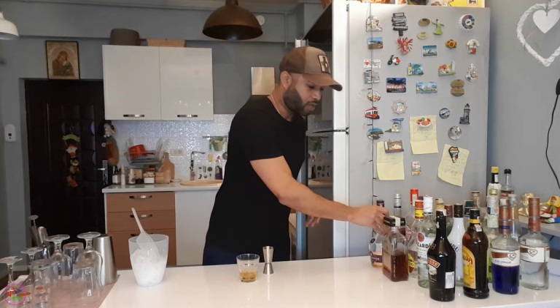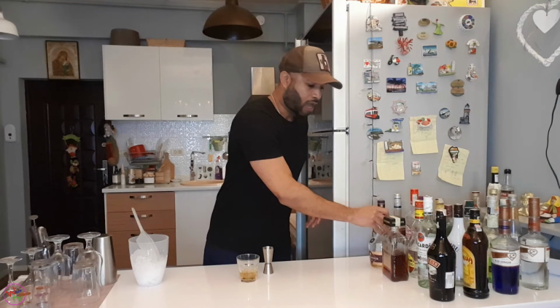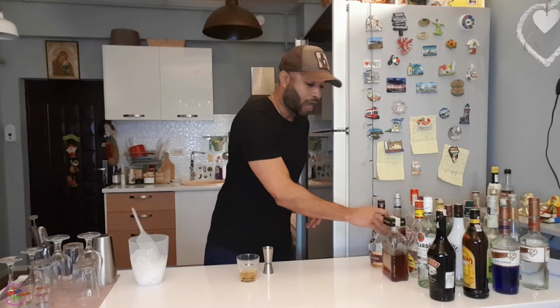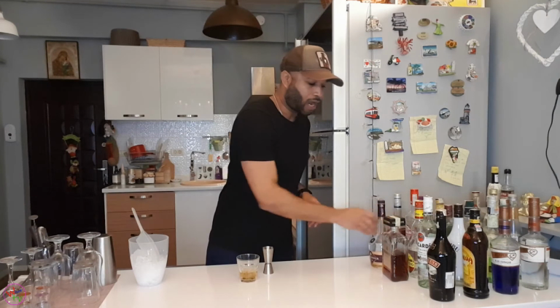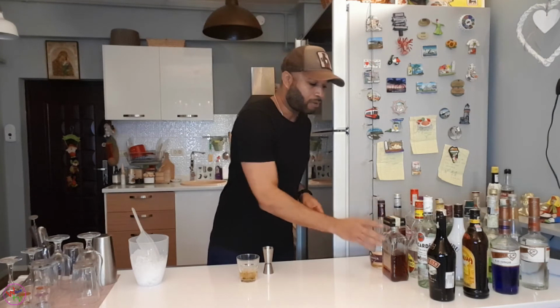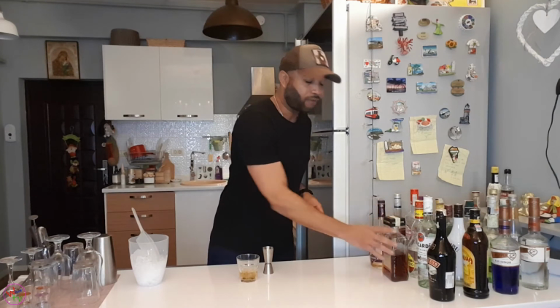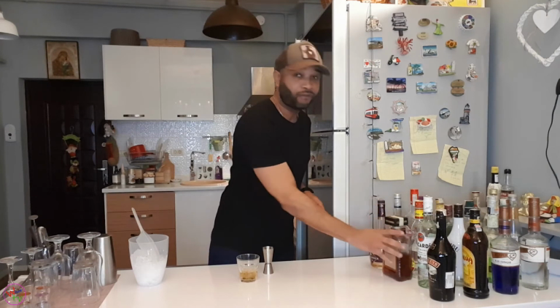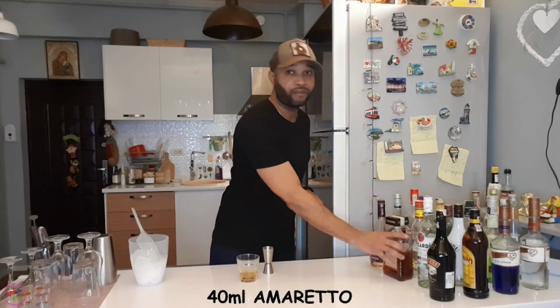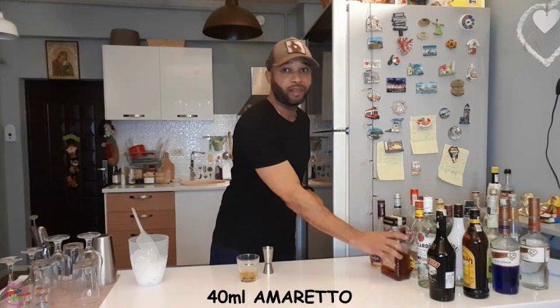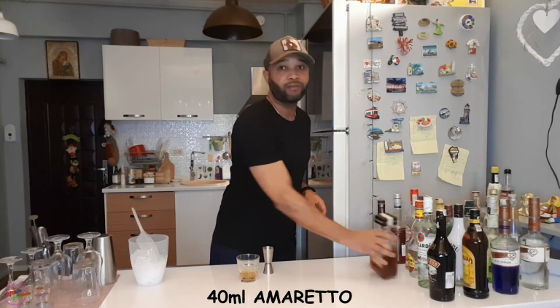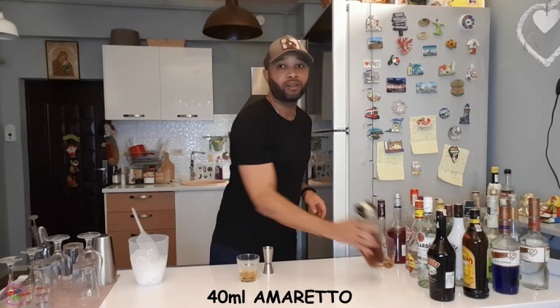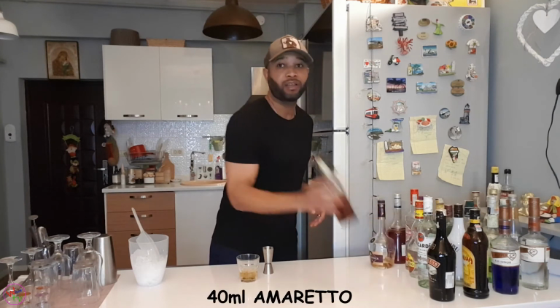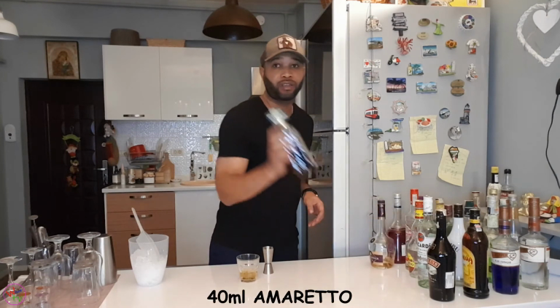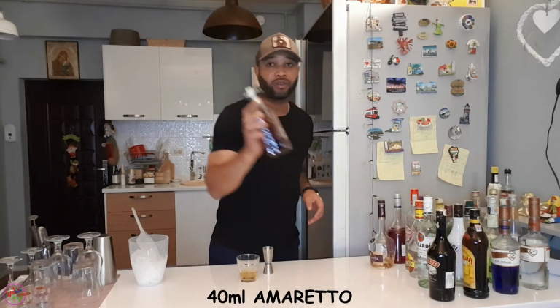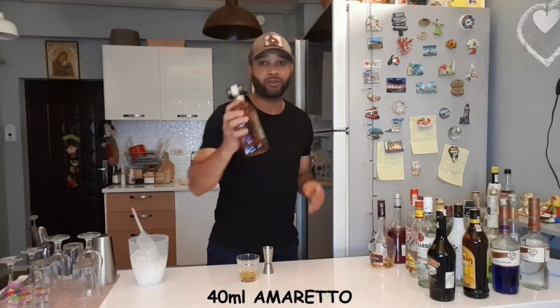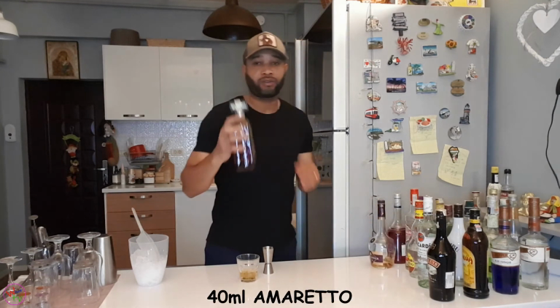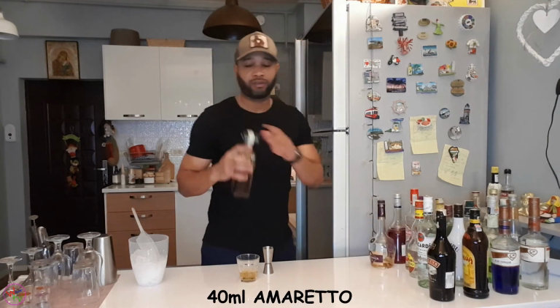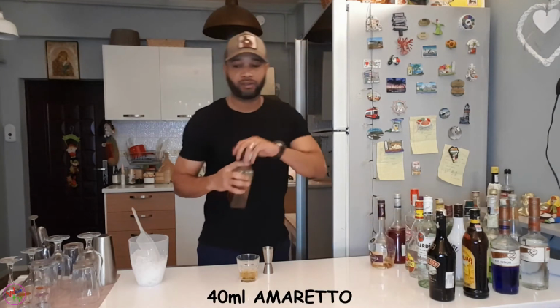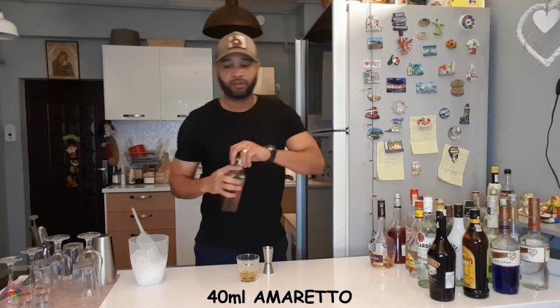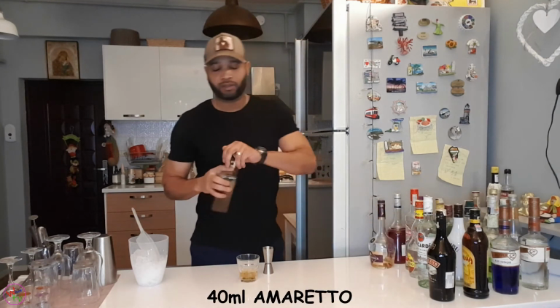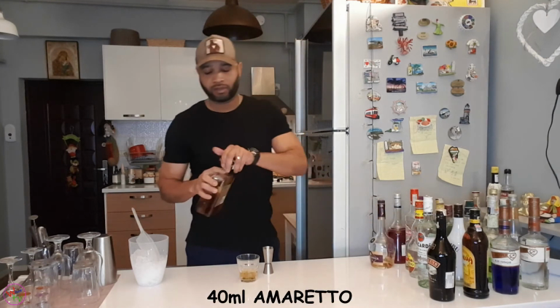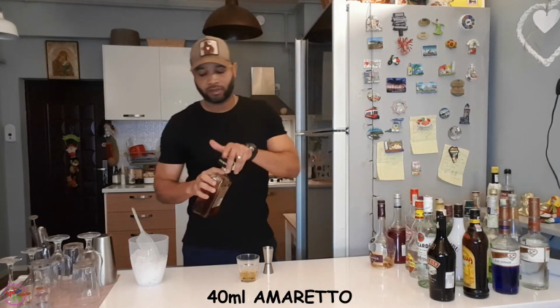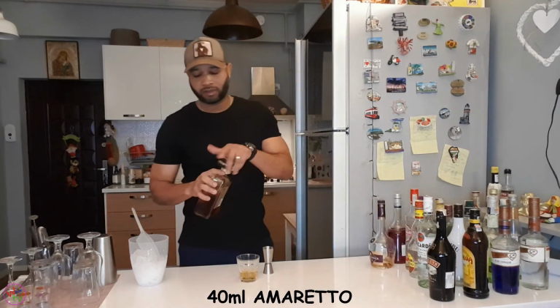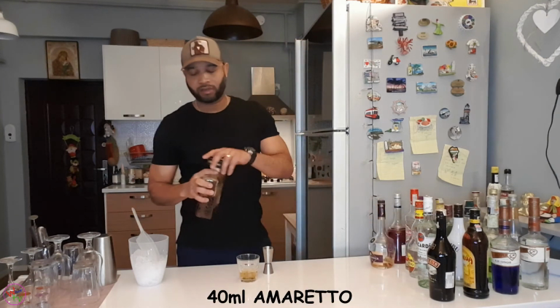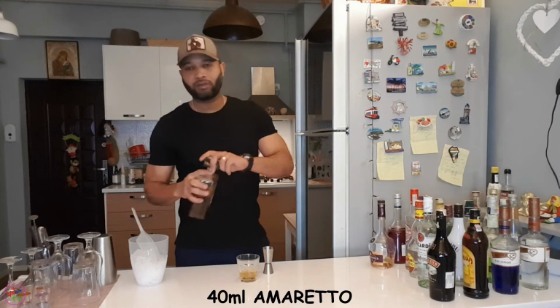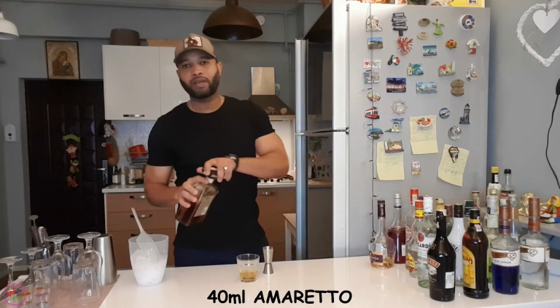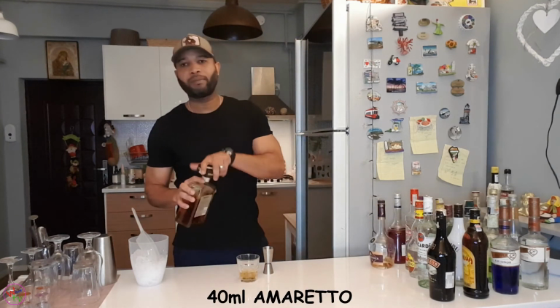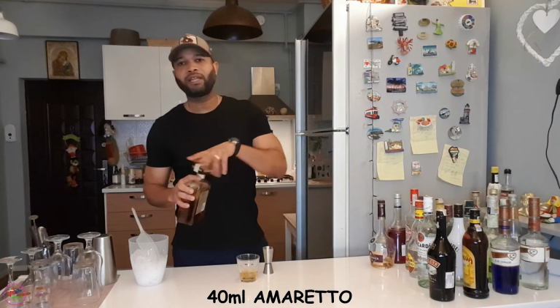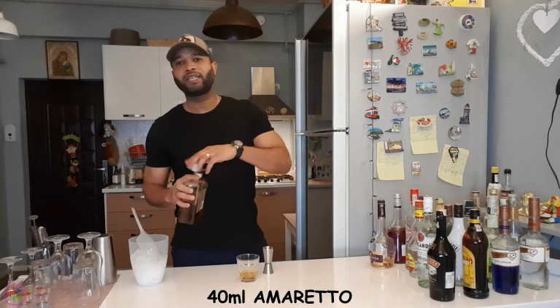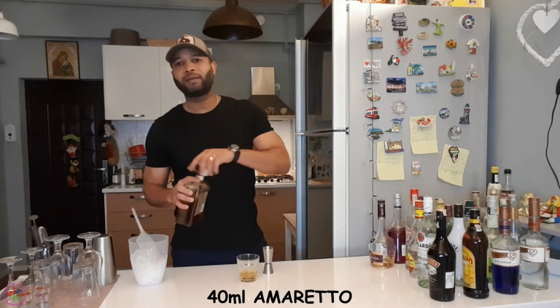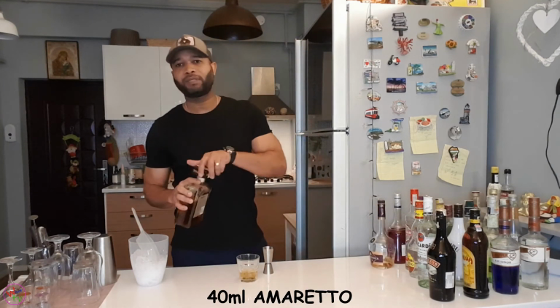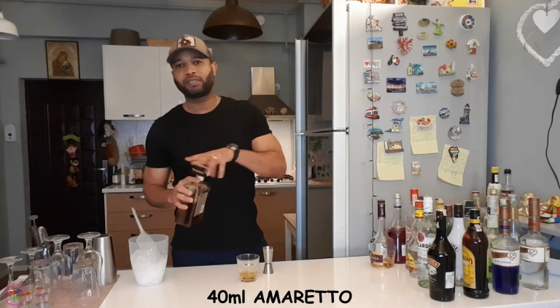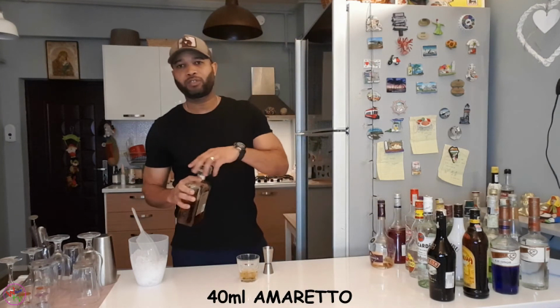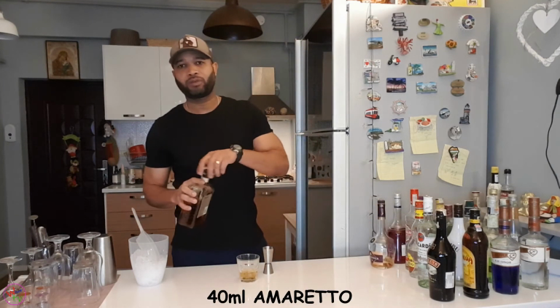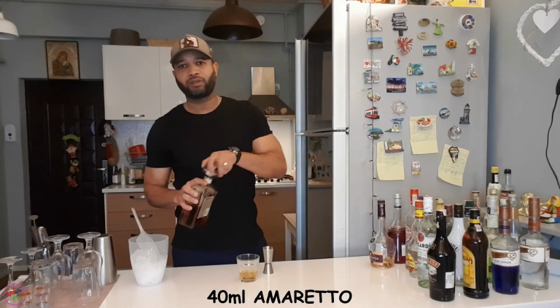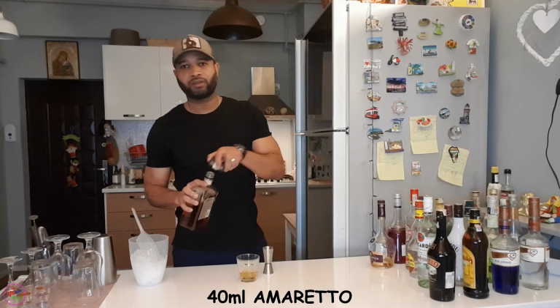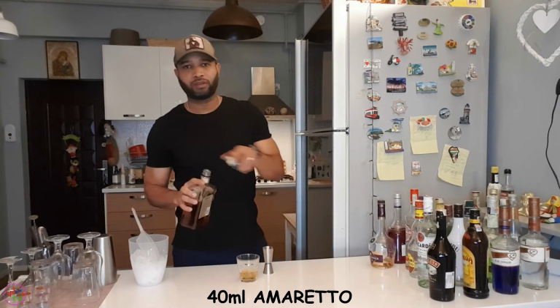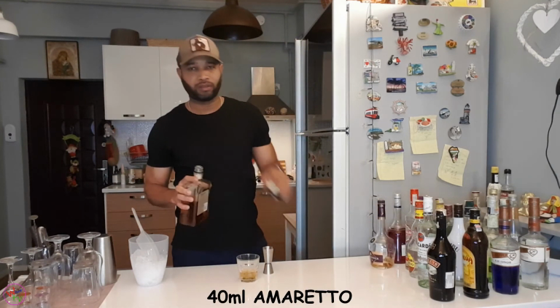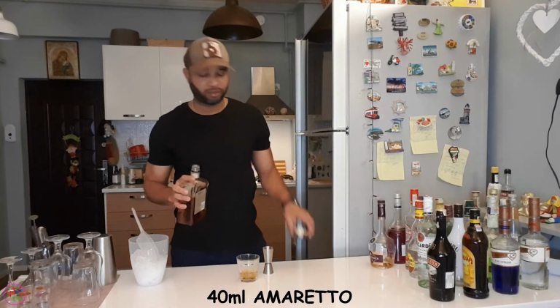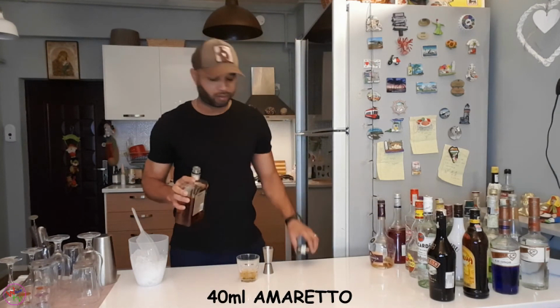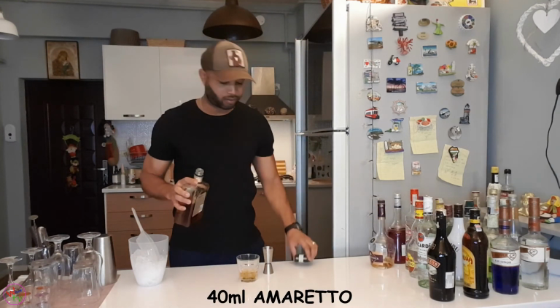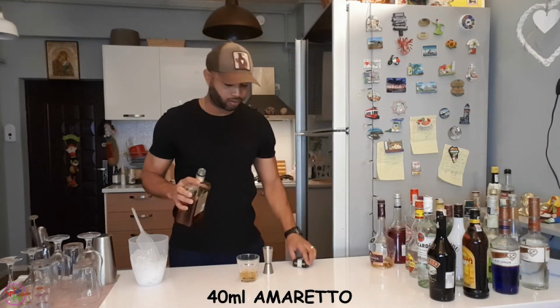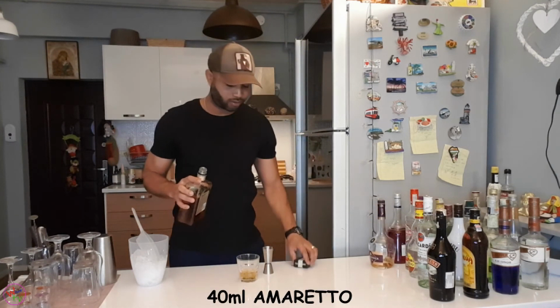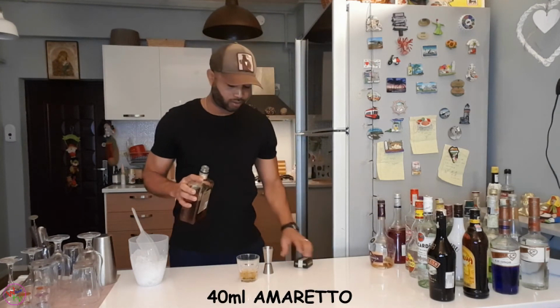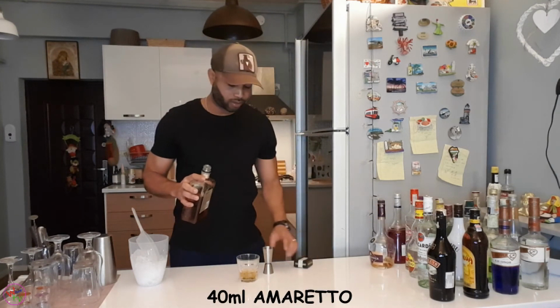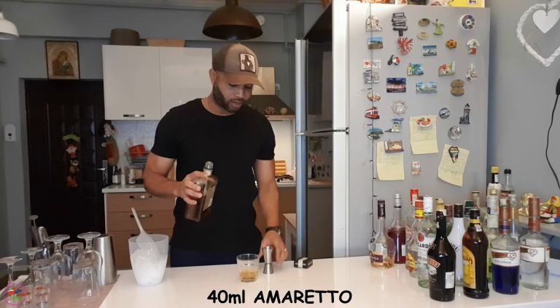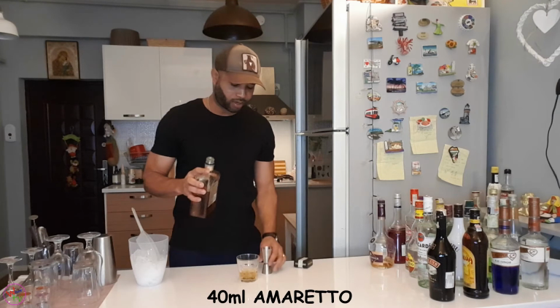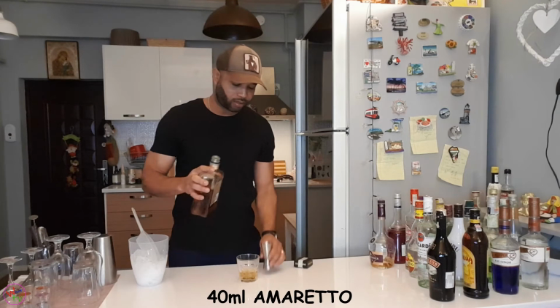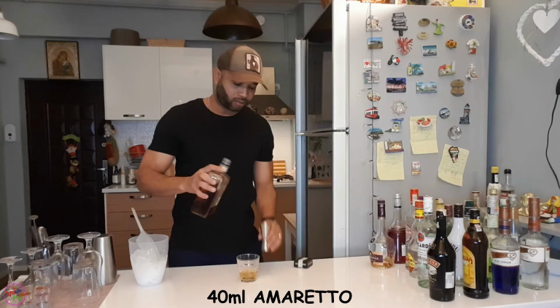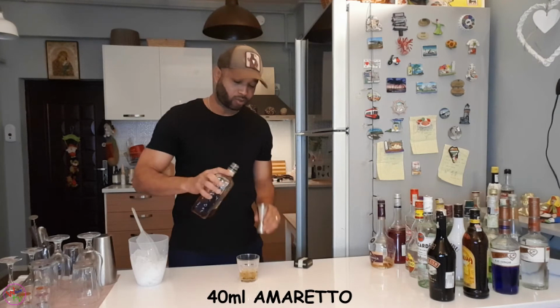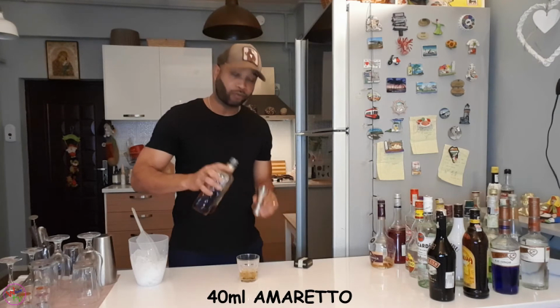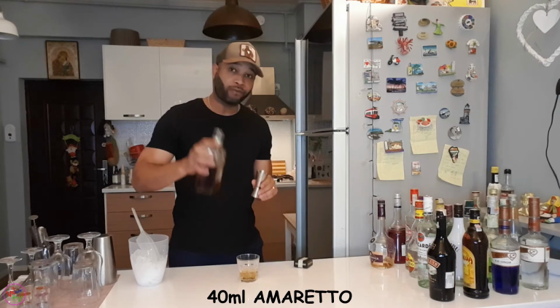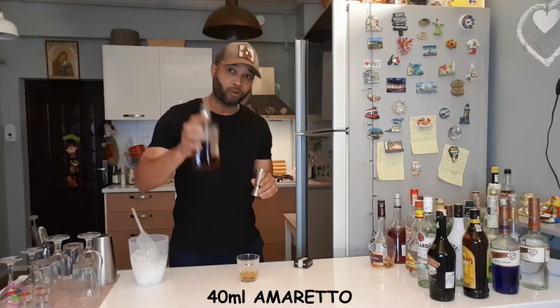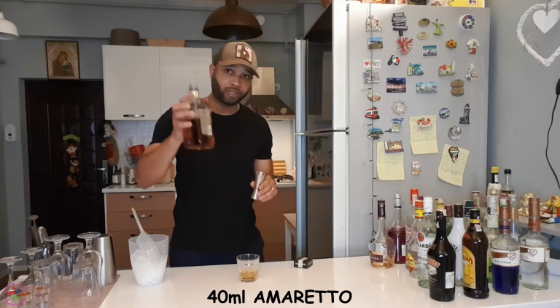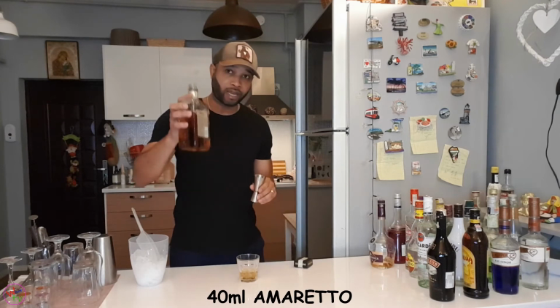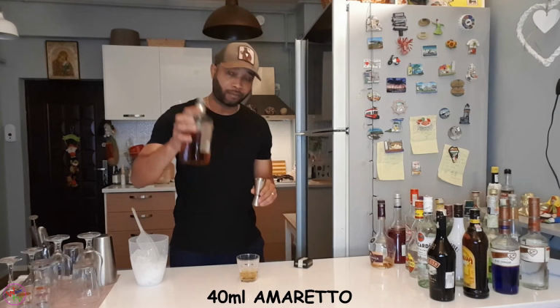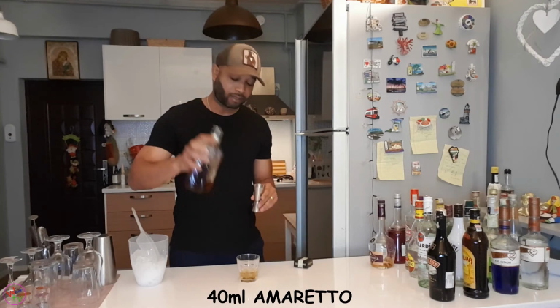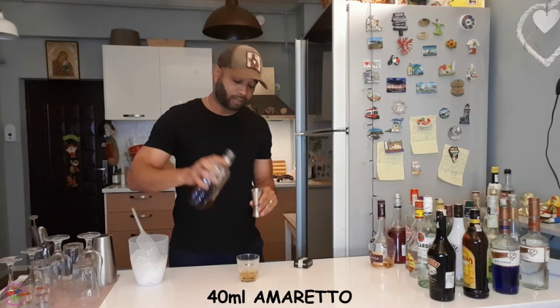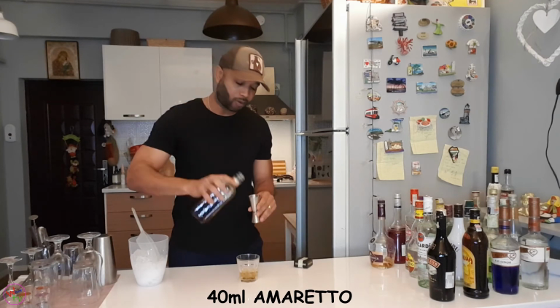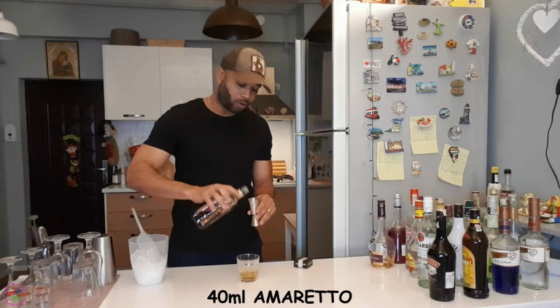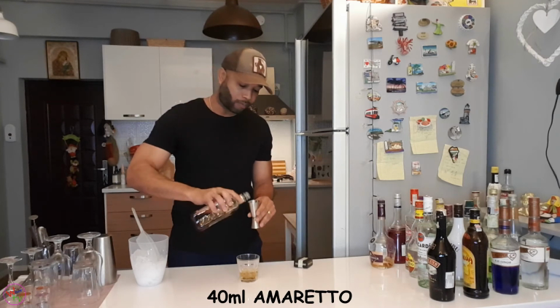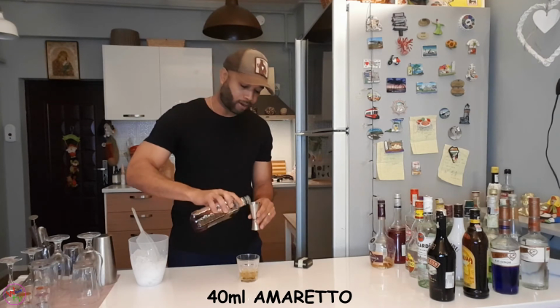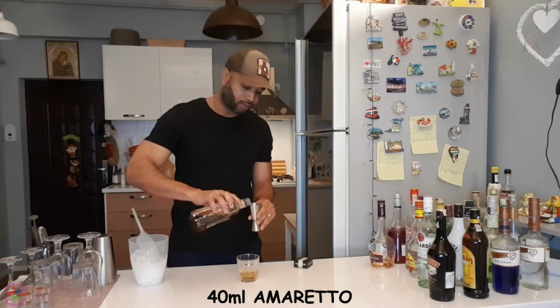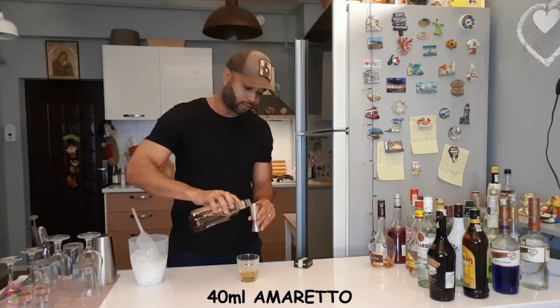And also amaretto — almond flavor. There are many types of this one. So 40 ml, equal parts.